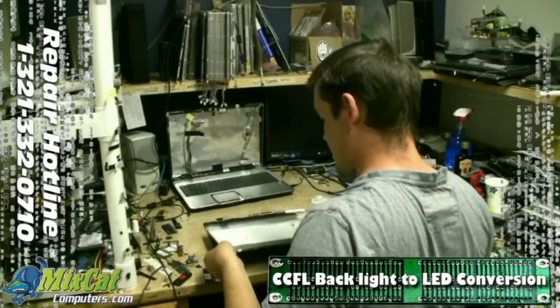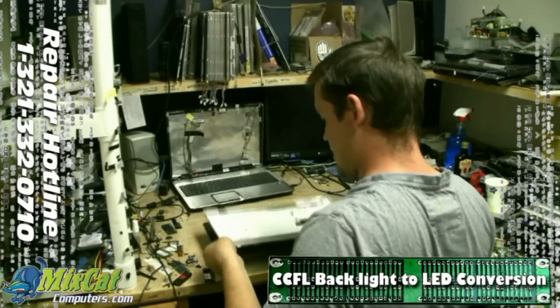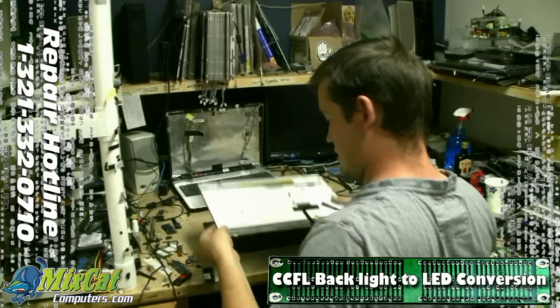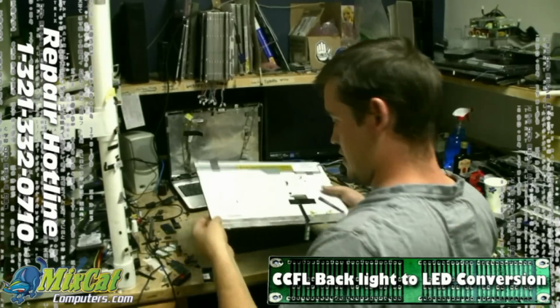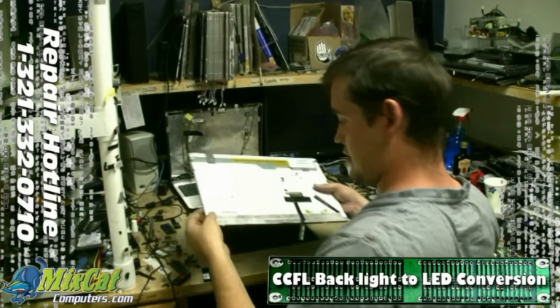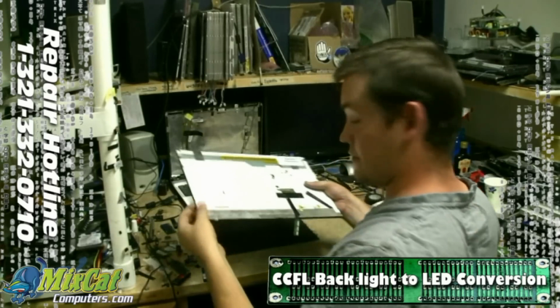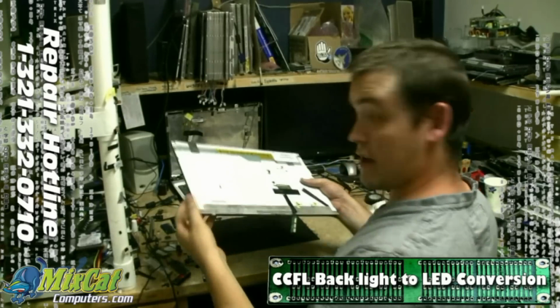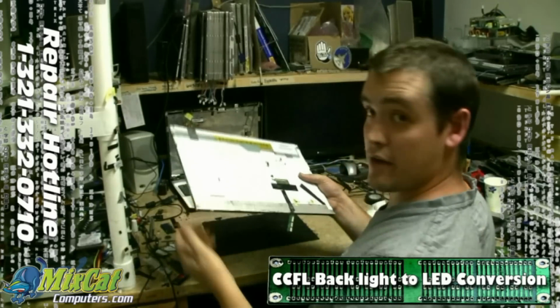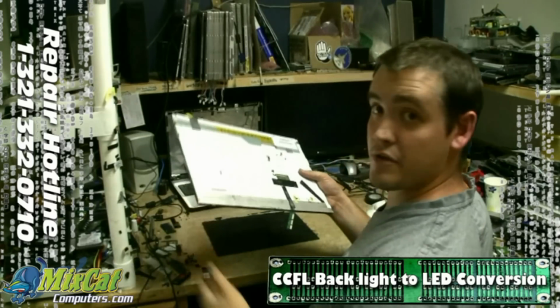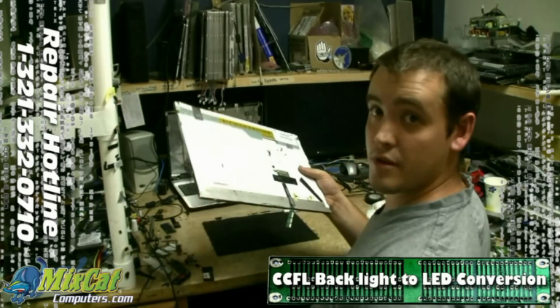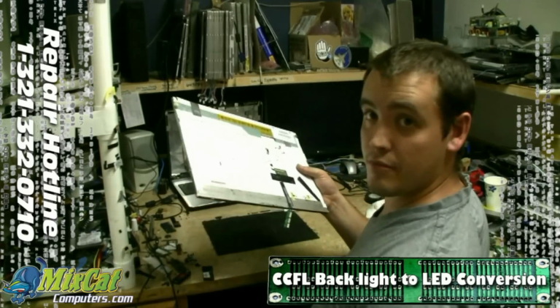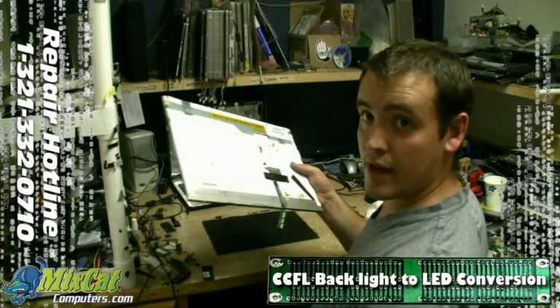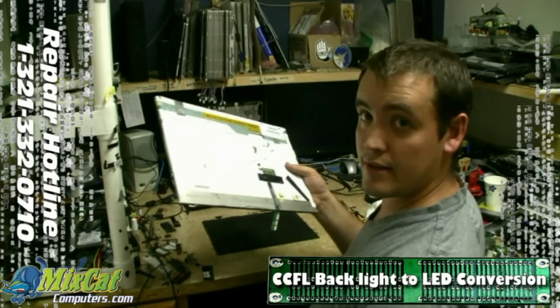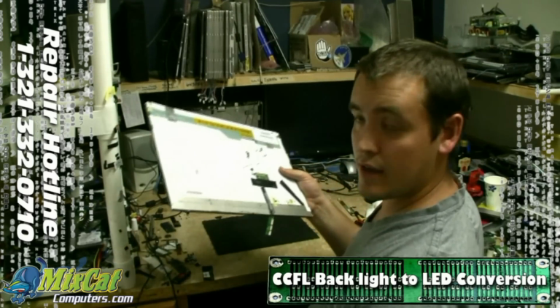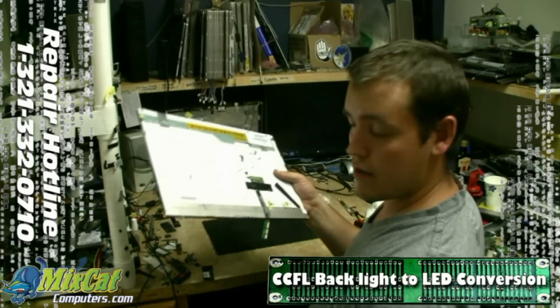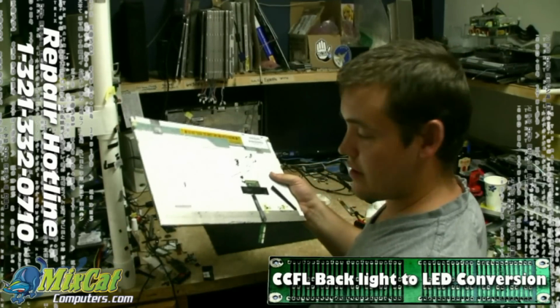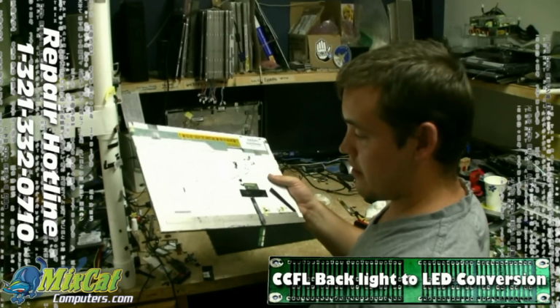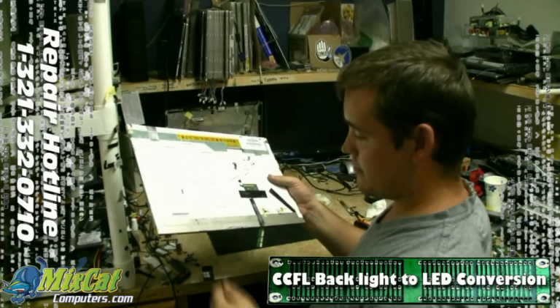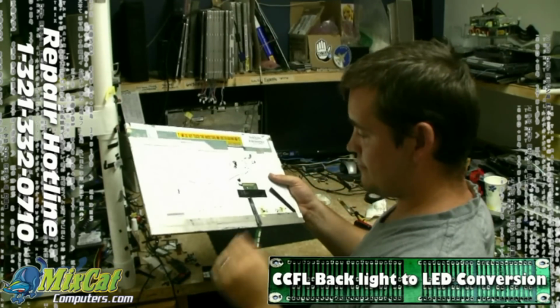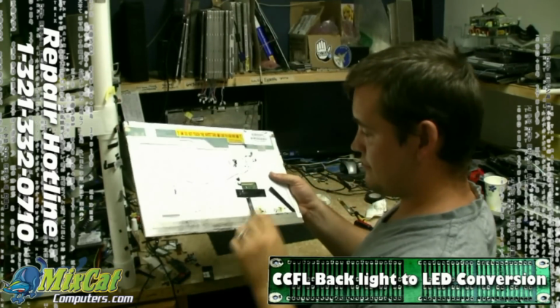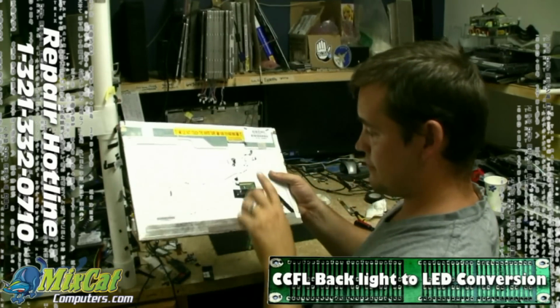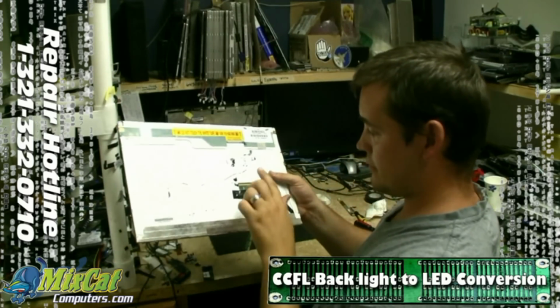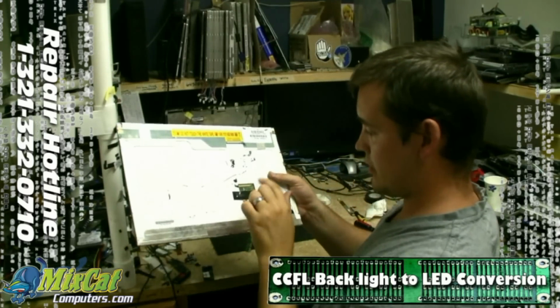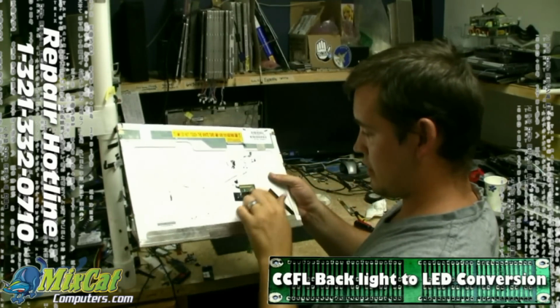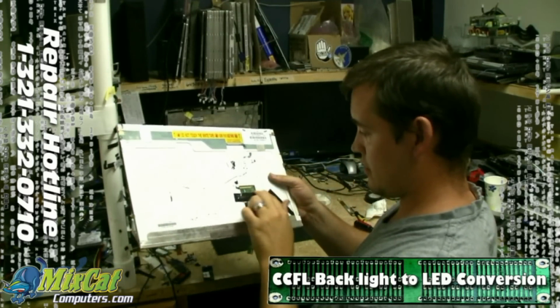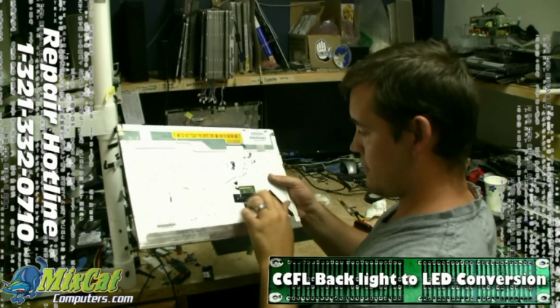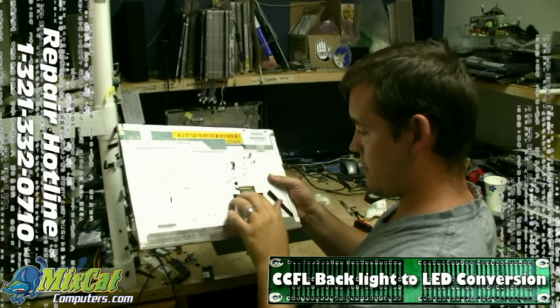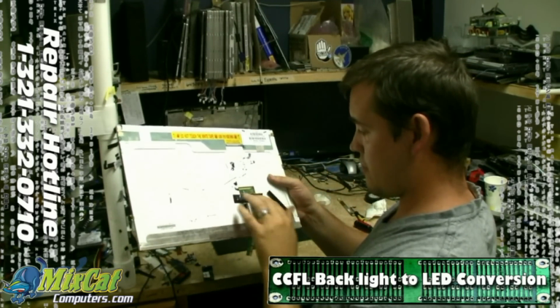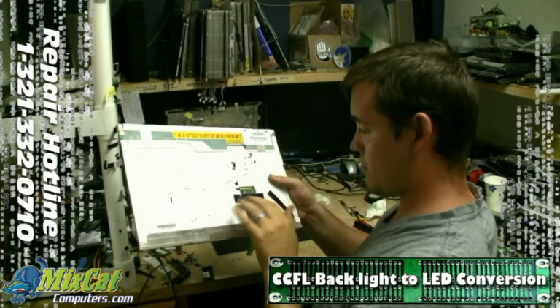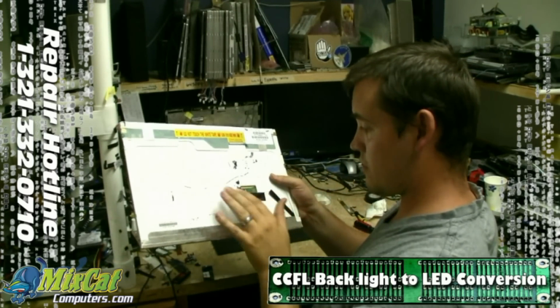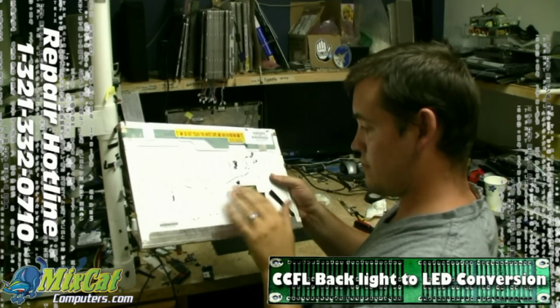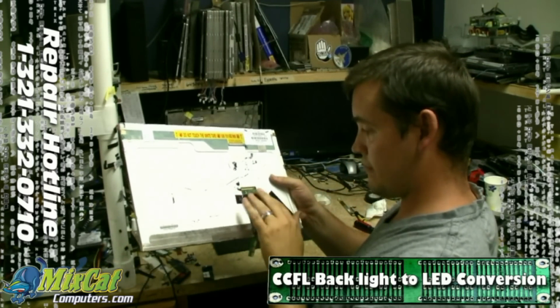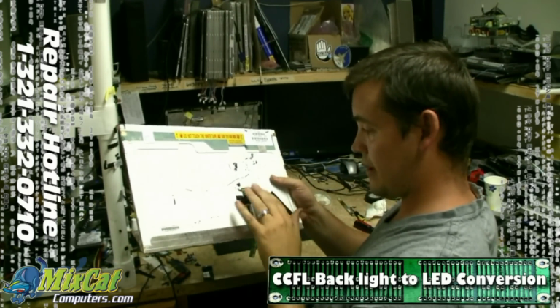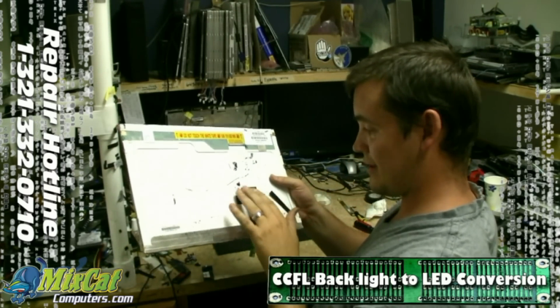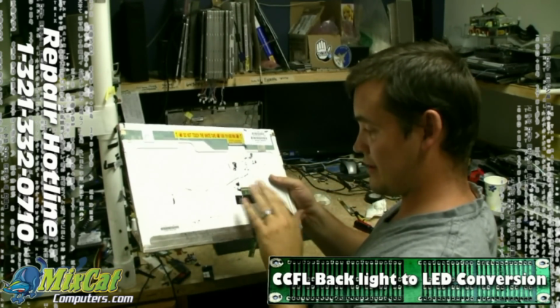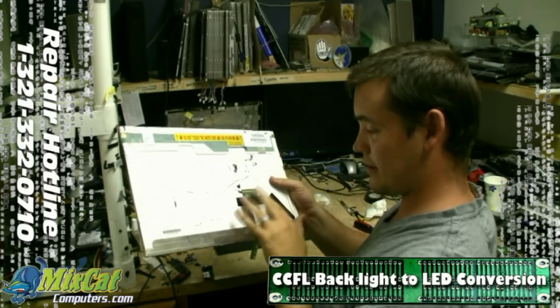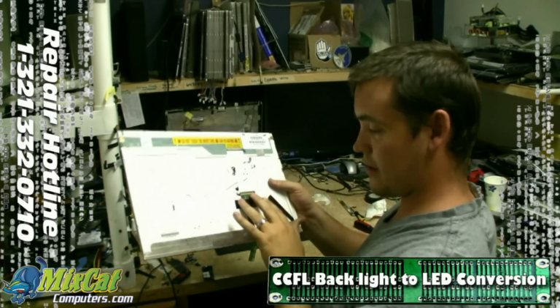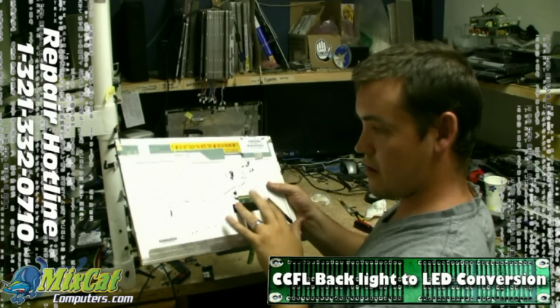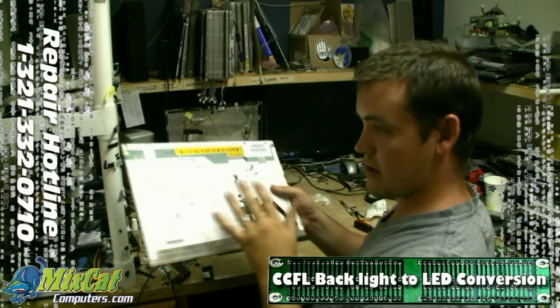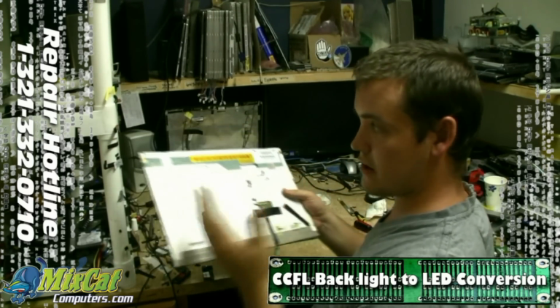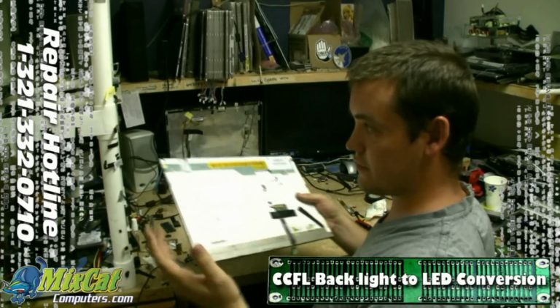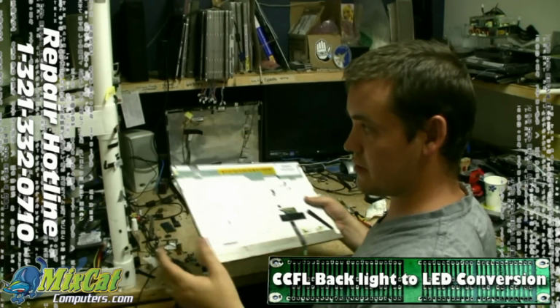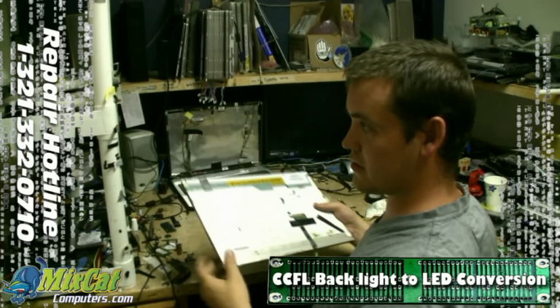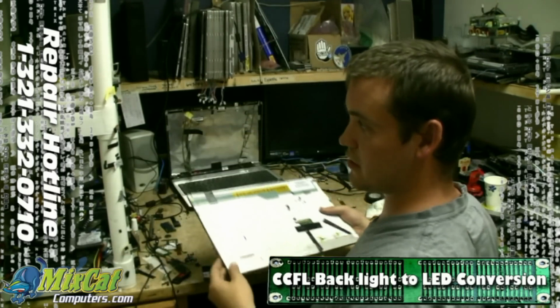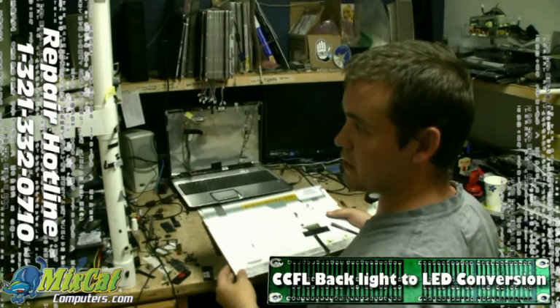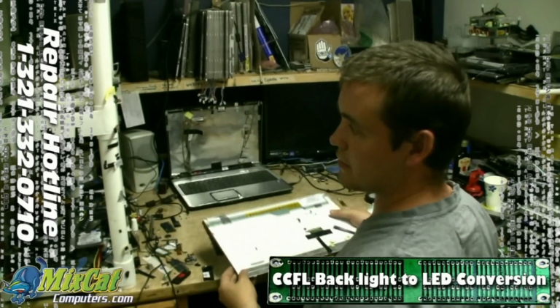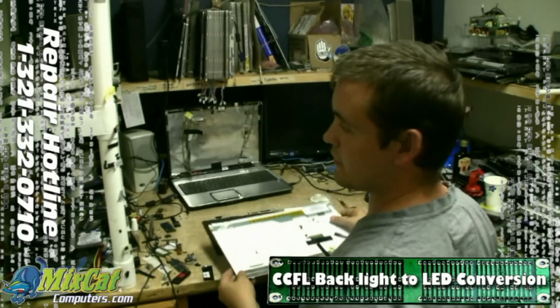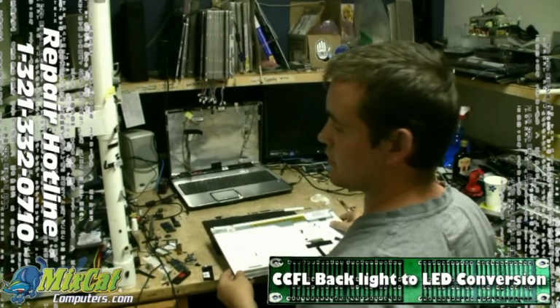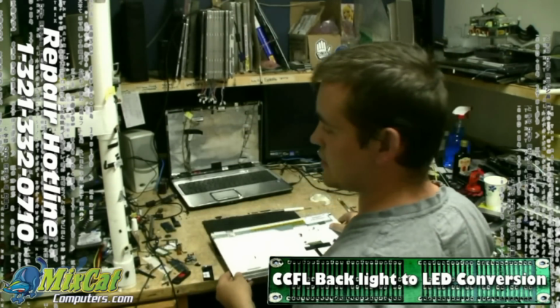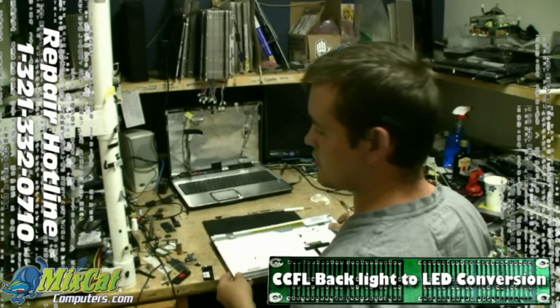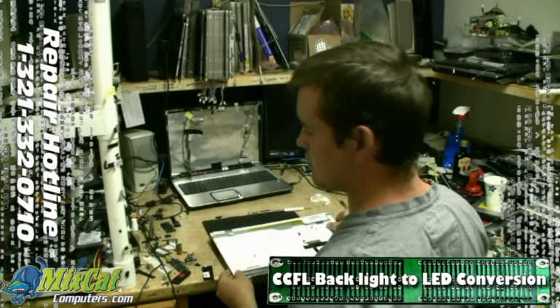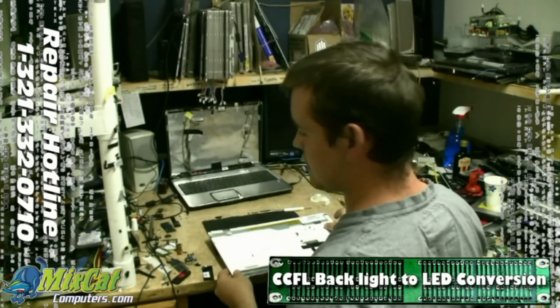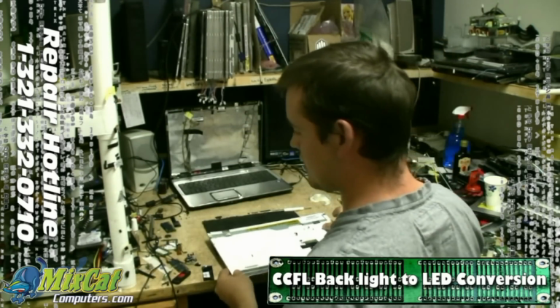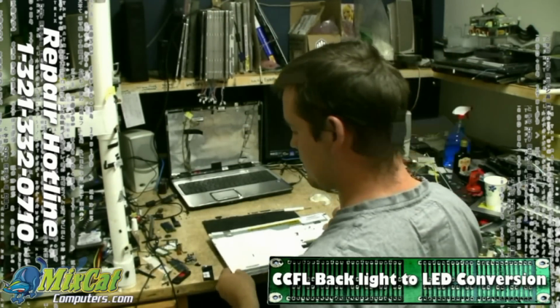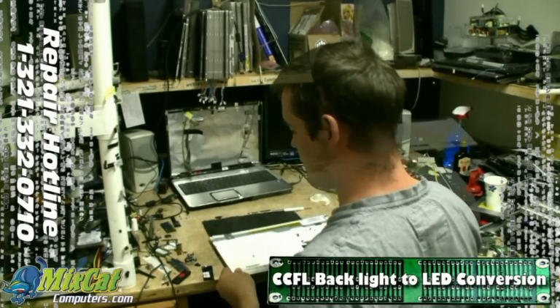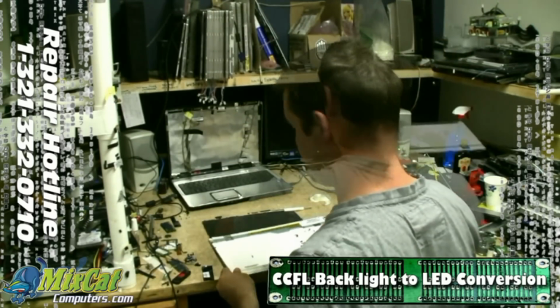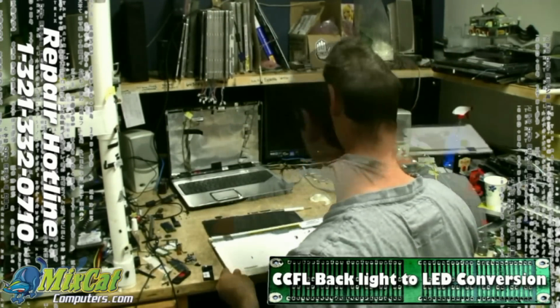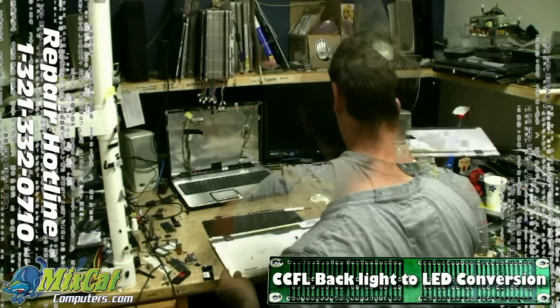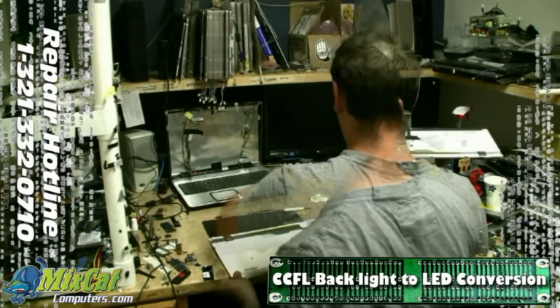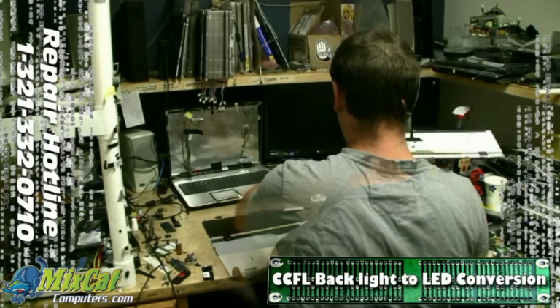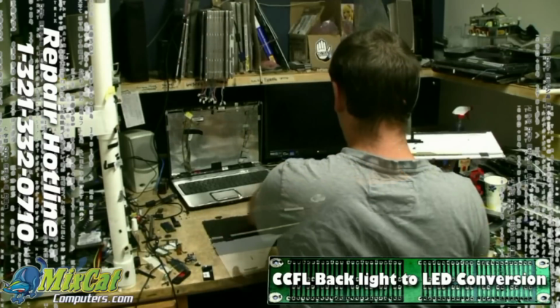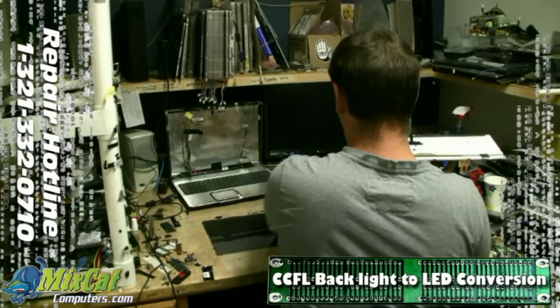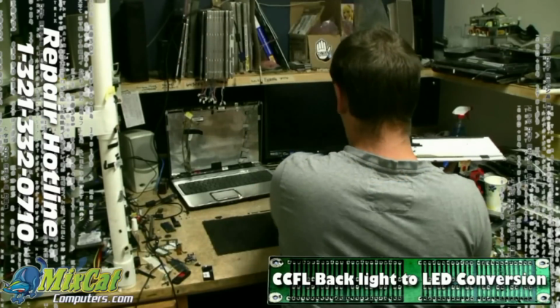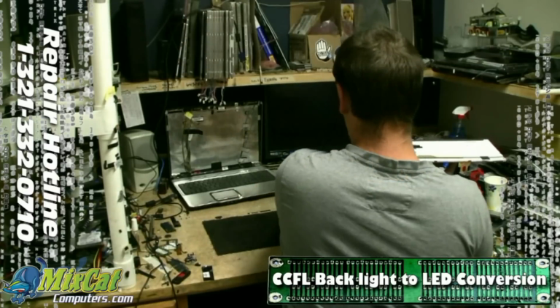Alright, so we've got everything back together now. We've got the inverter board — I like to secure it down with just a little bit of electrical tape. Let's see how she works.